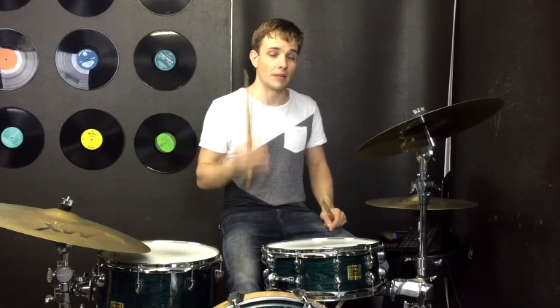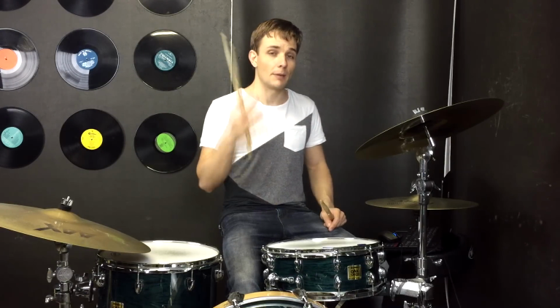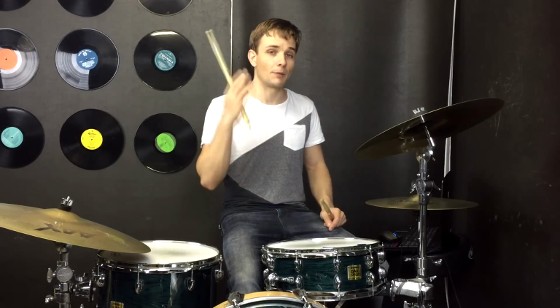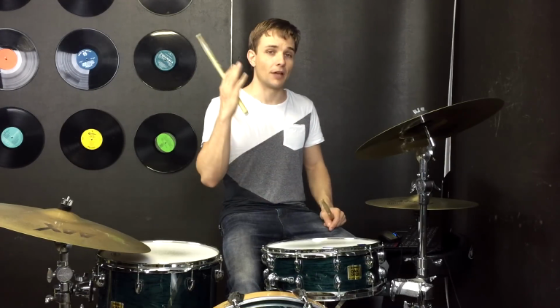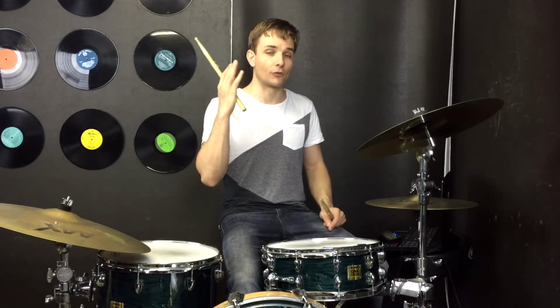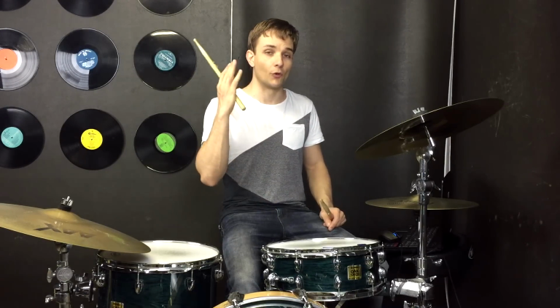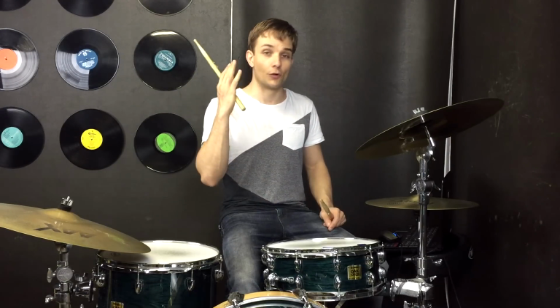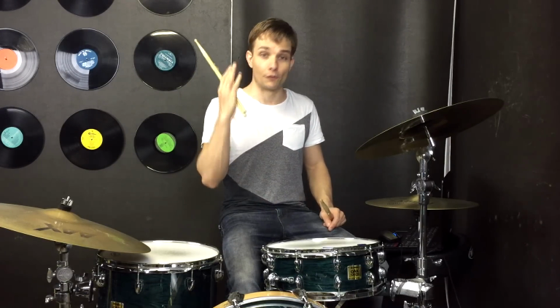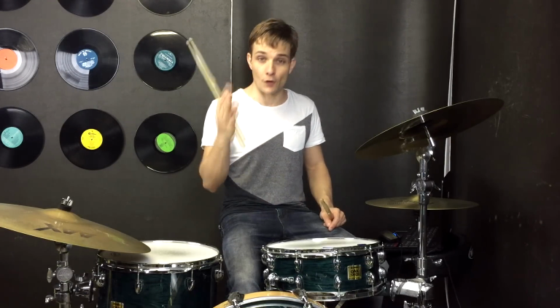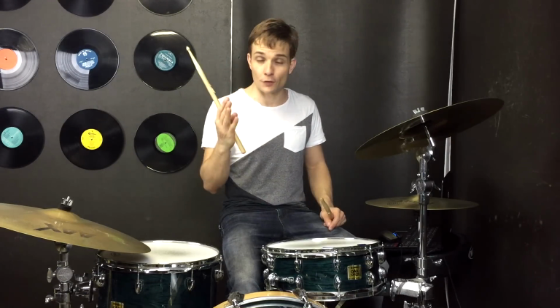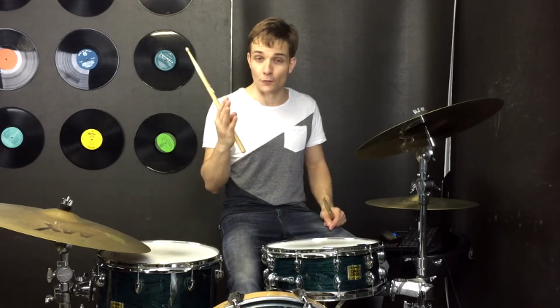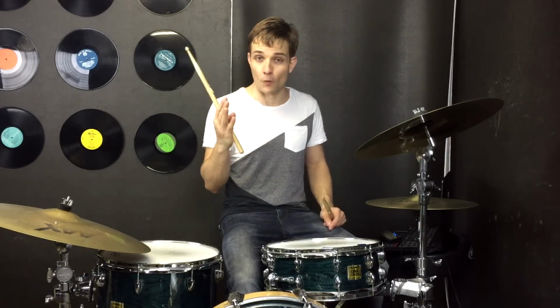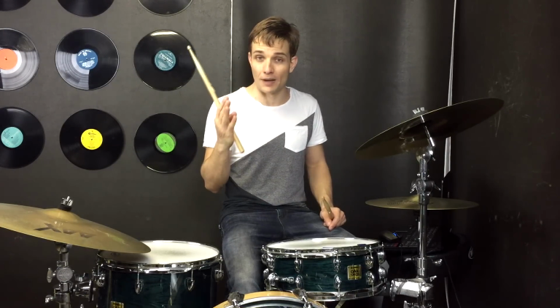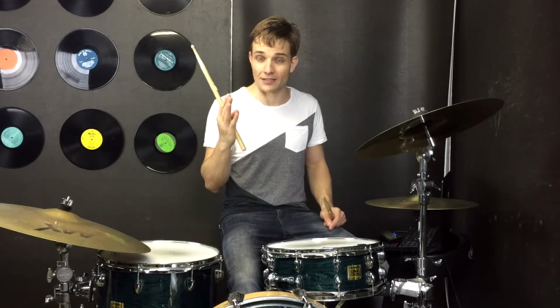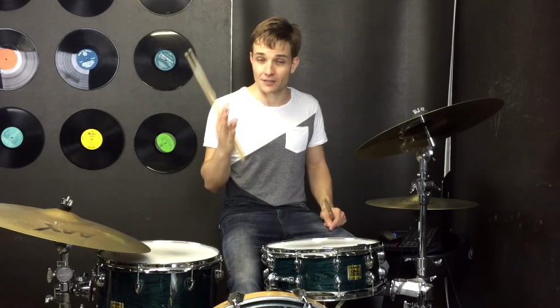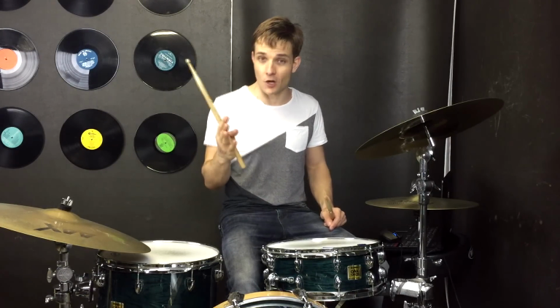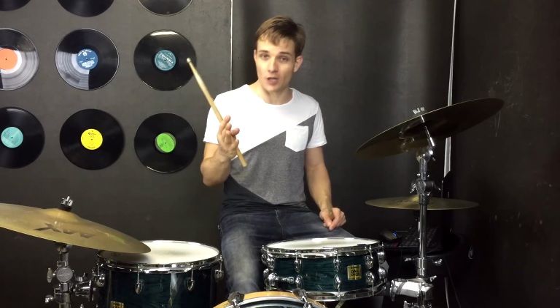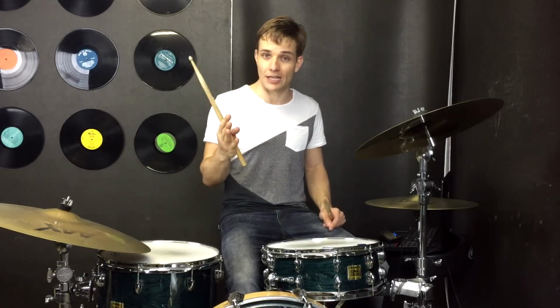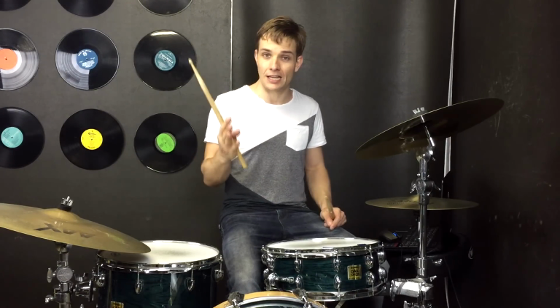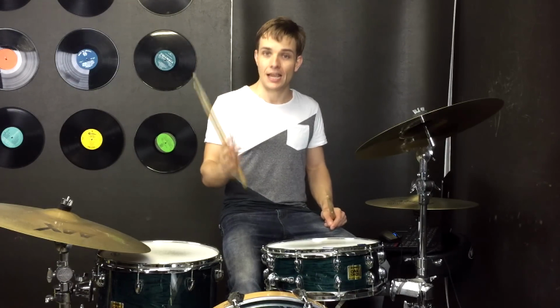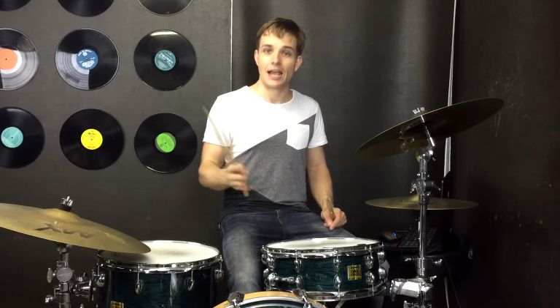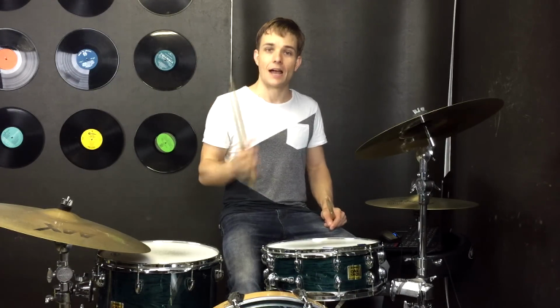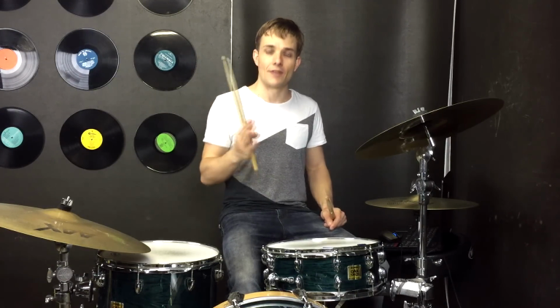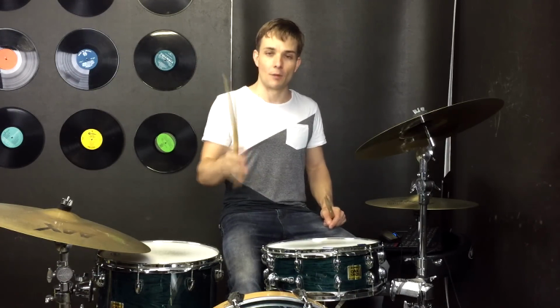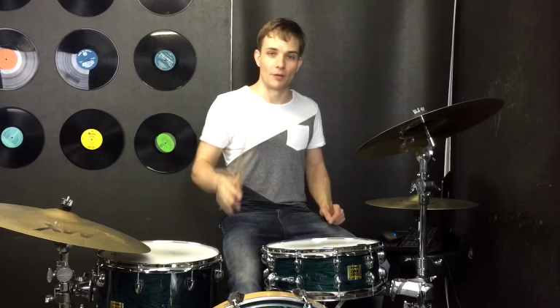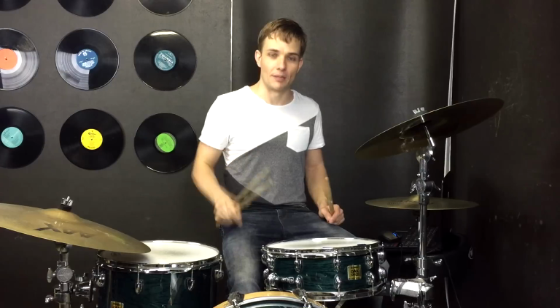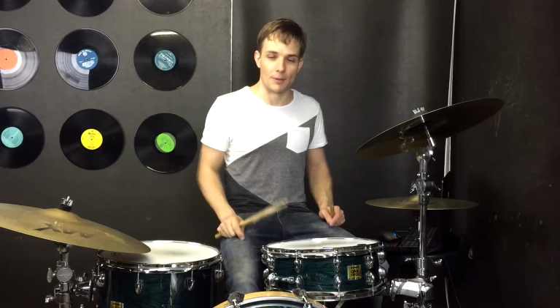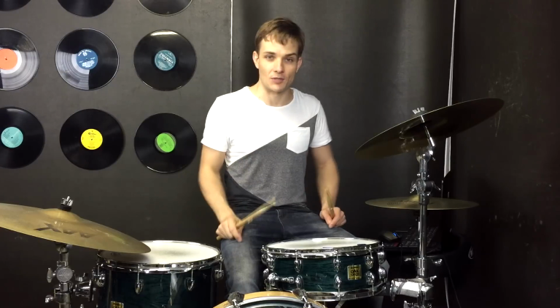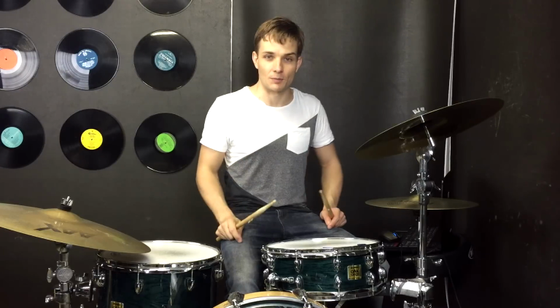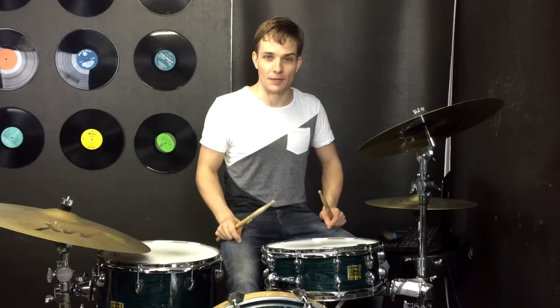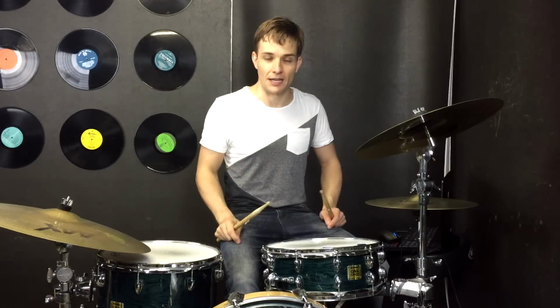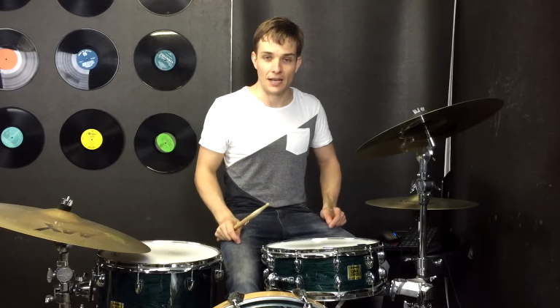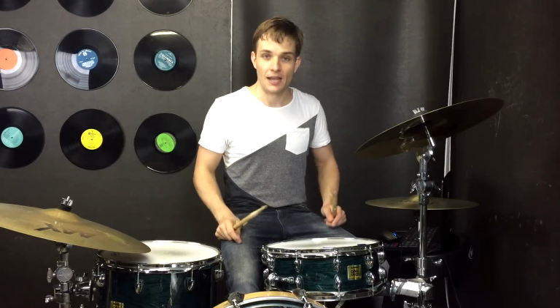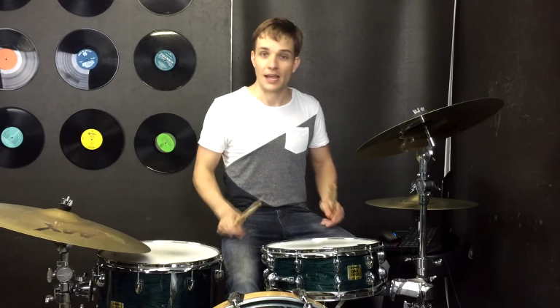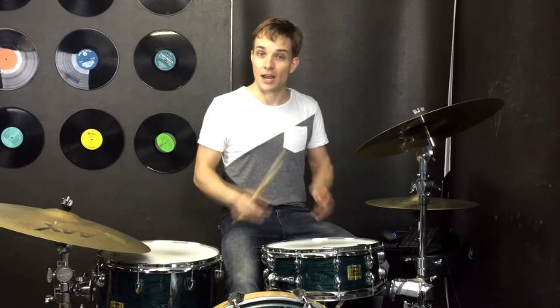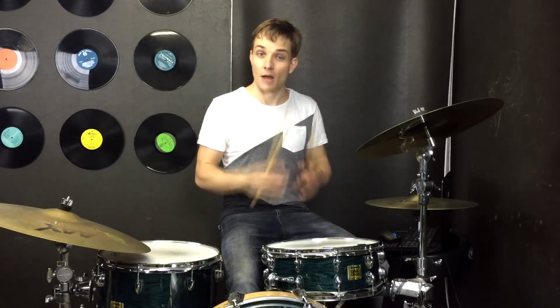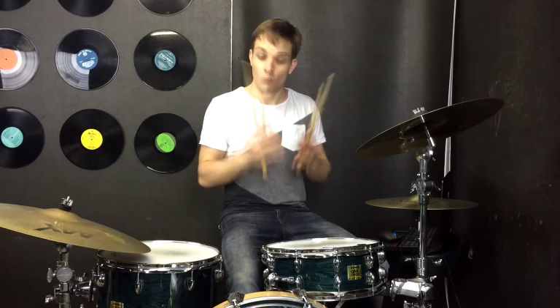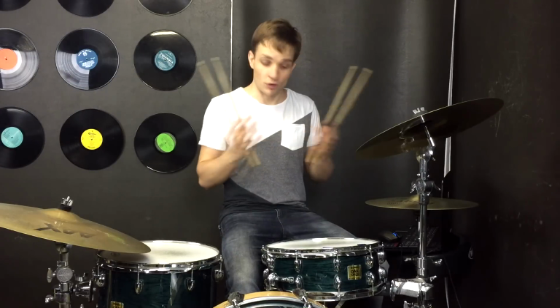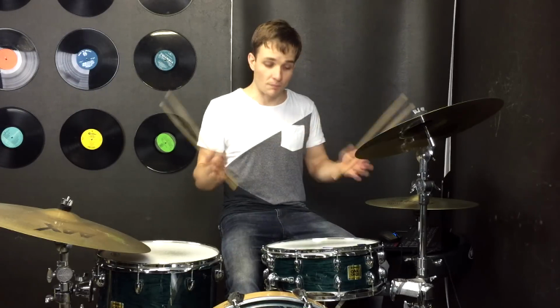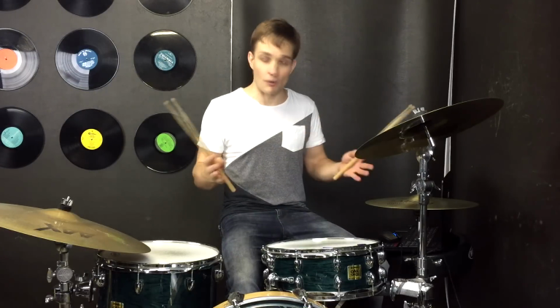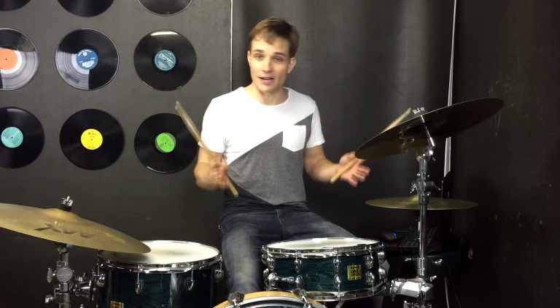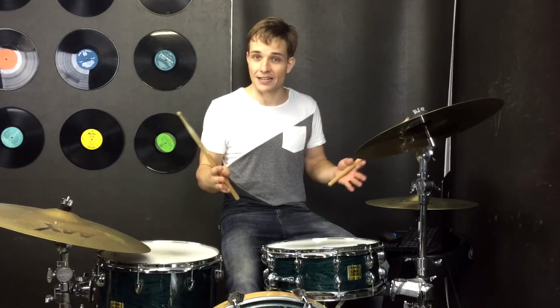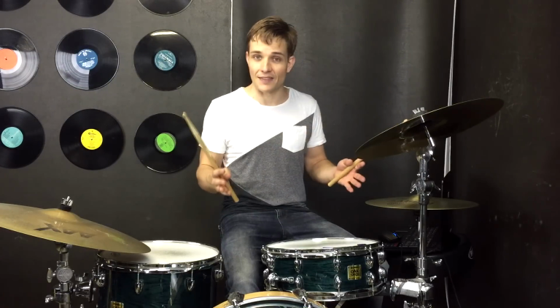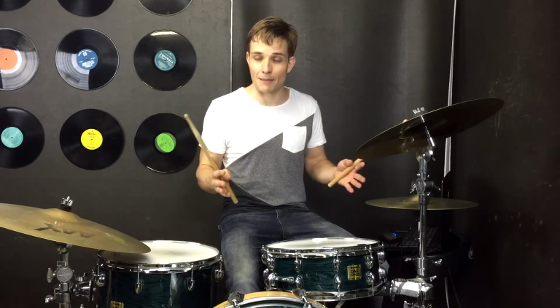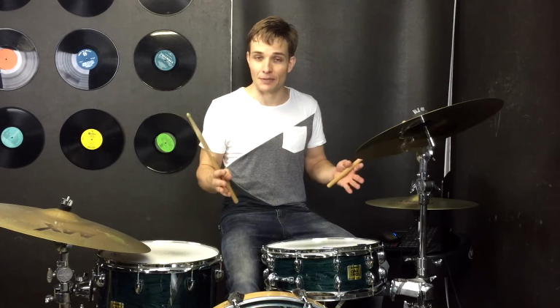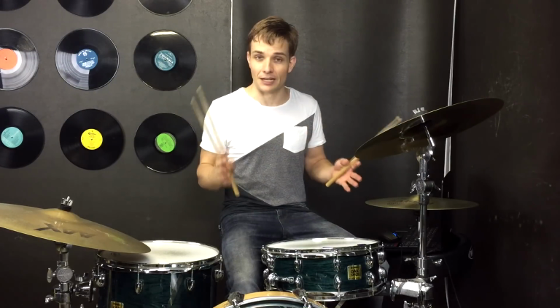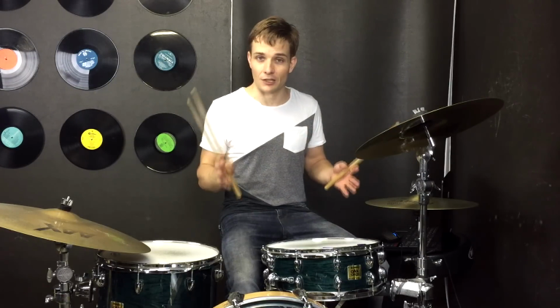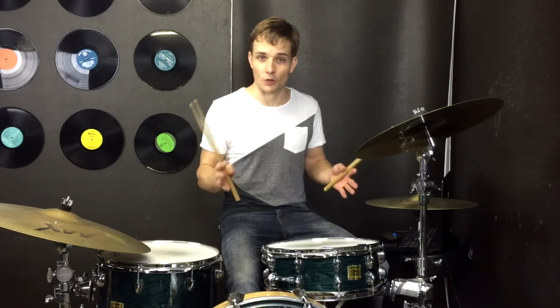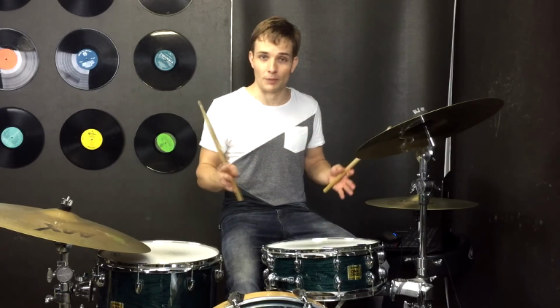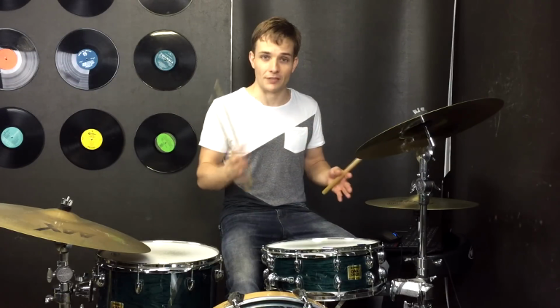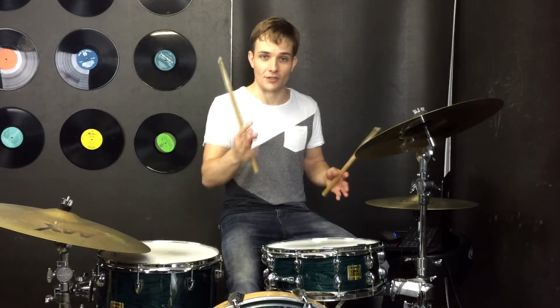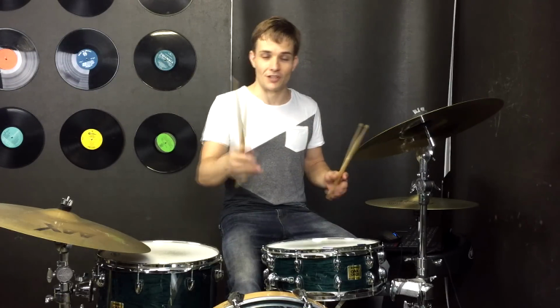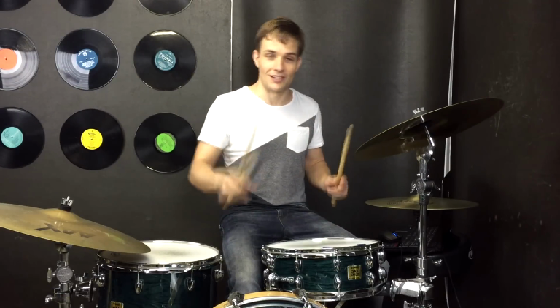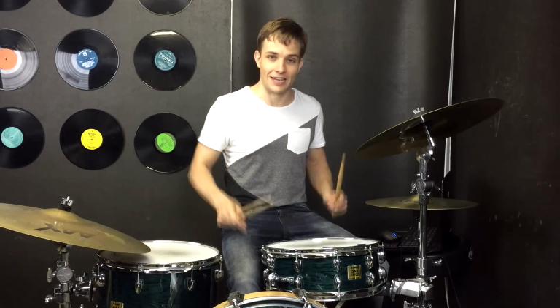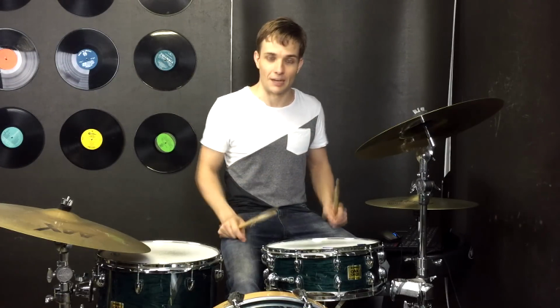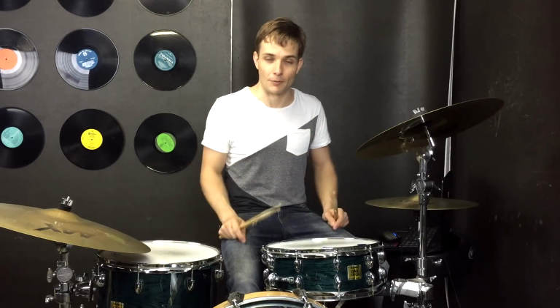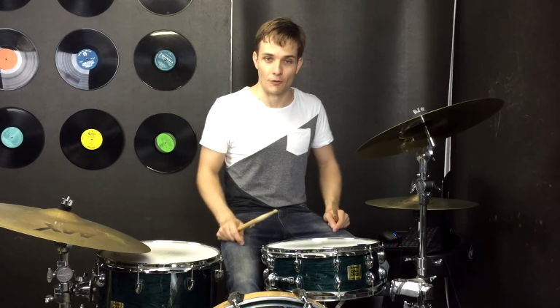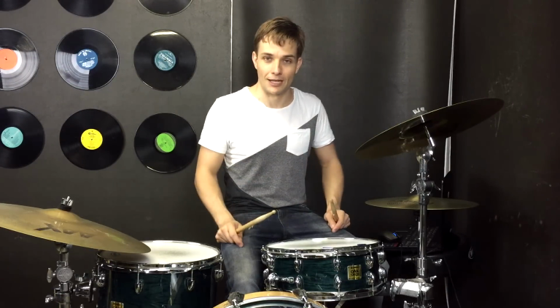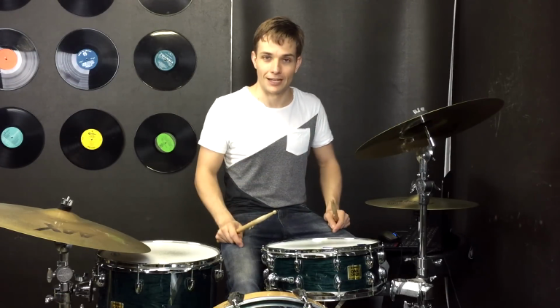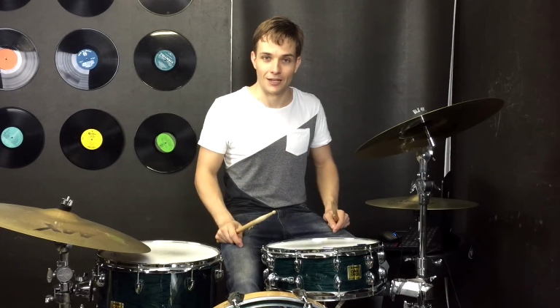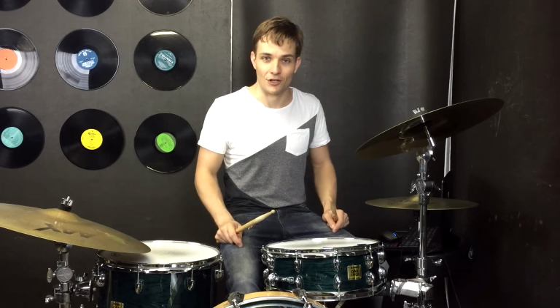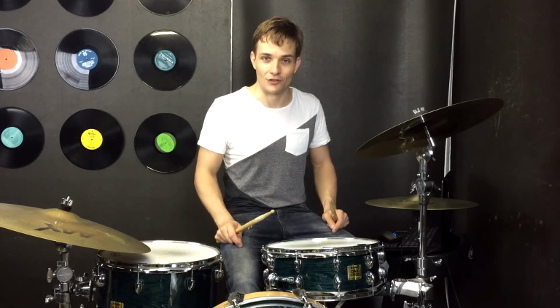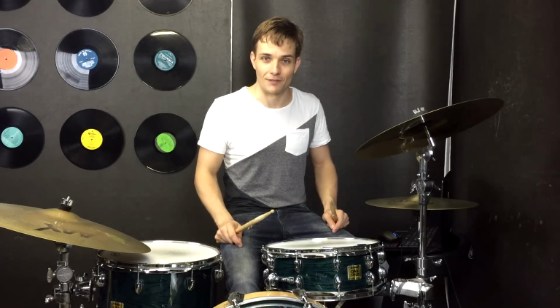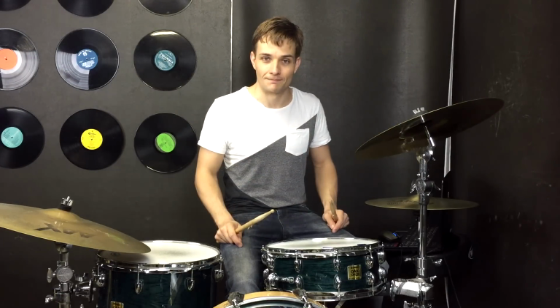So let me play through the first four bars slowly, and then I'll play them up to speed, and we'll just break down that beat a little bit so that you can get up and running in no time.